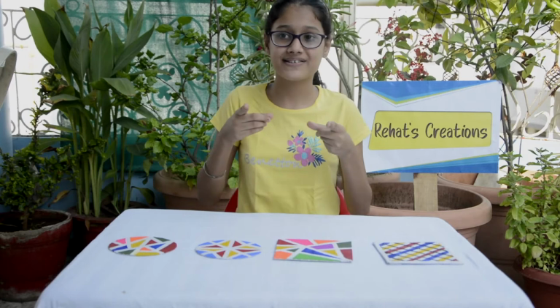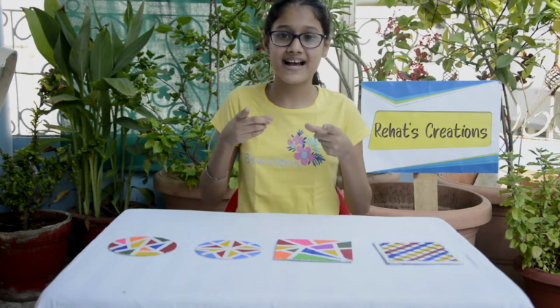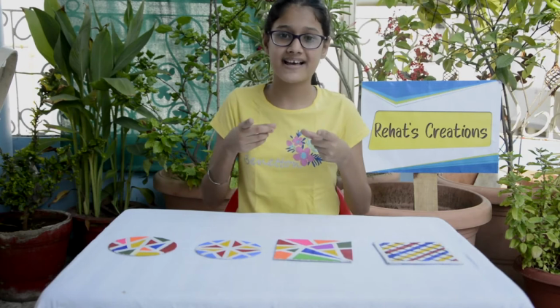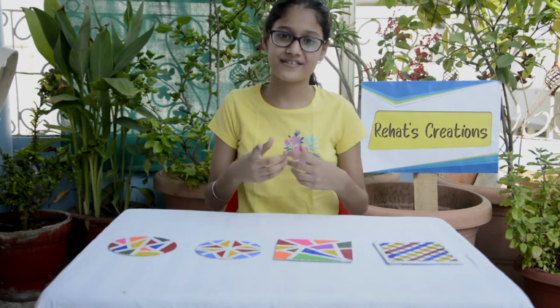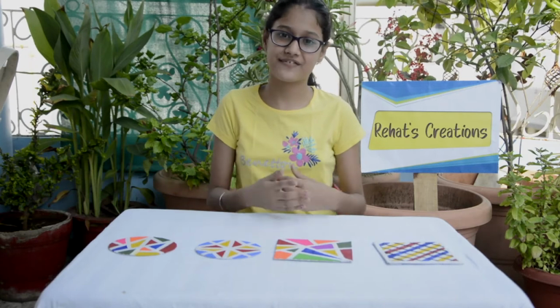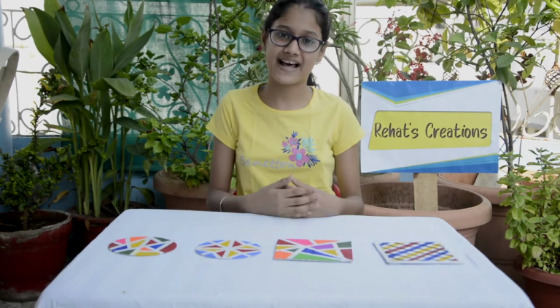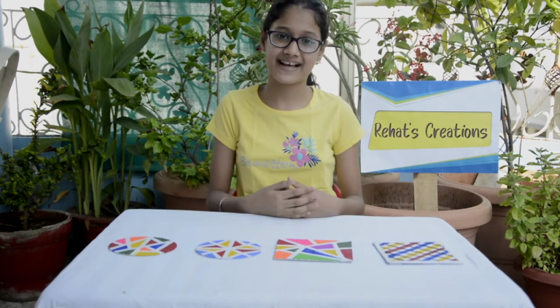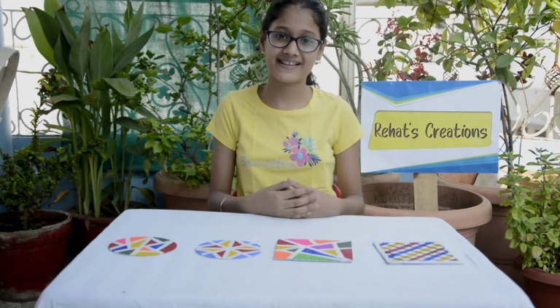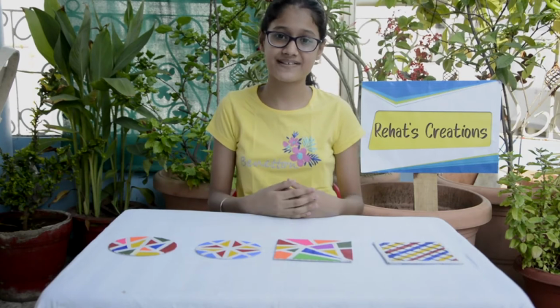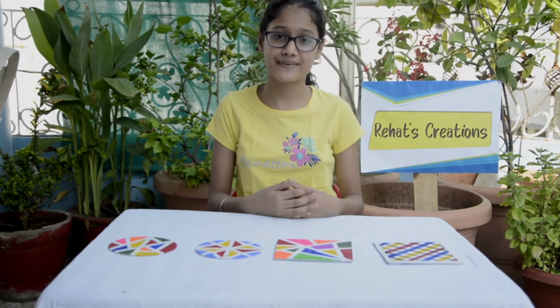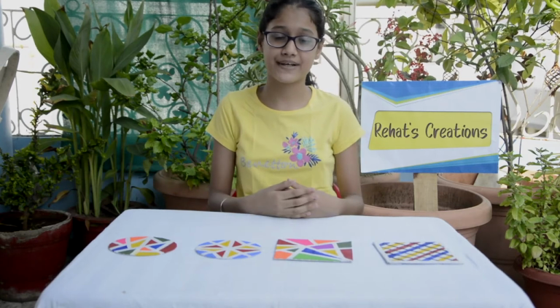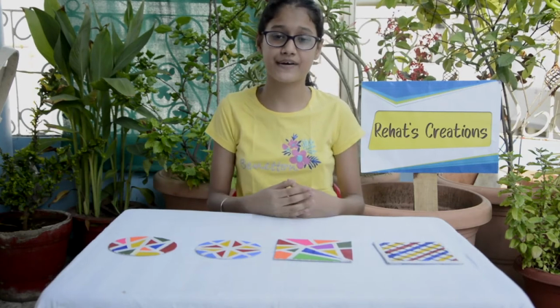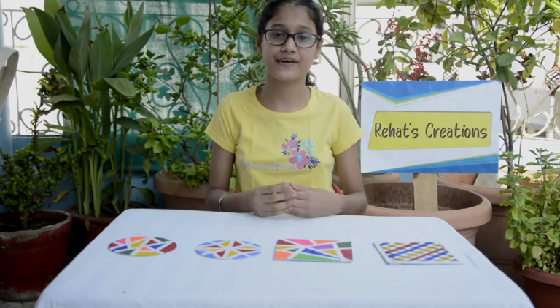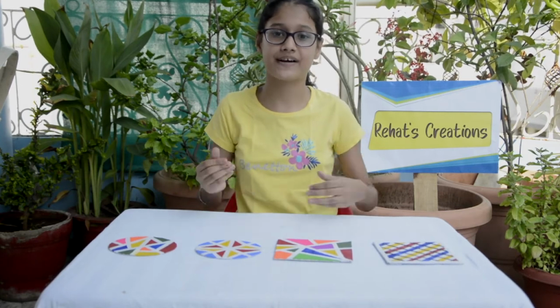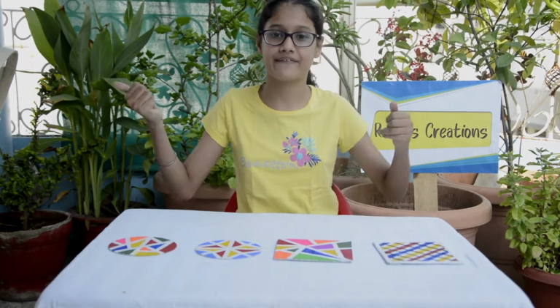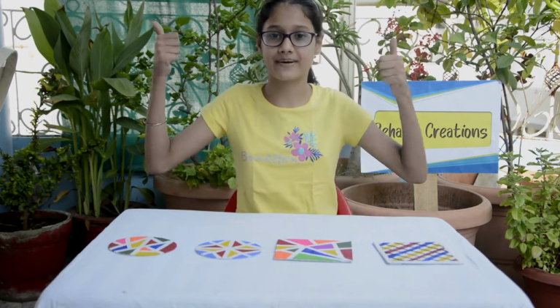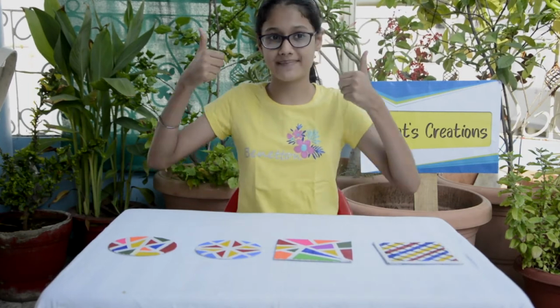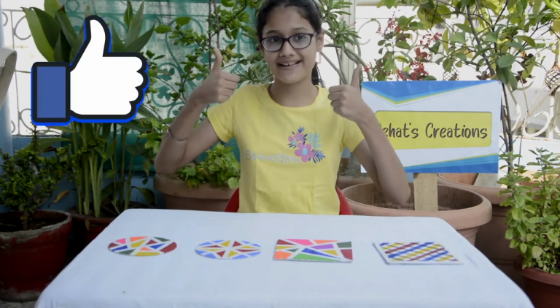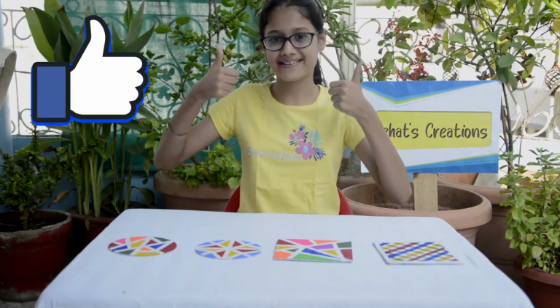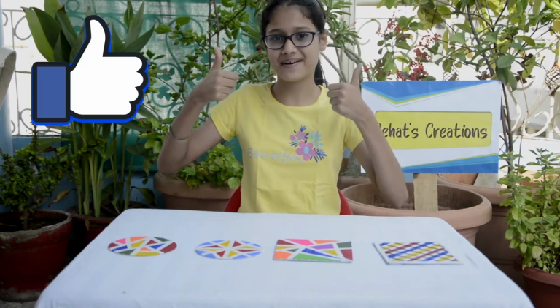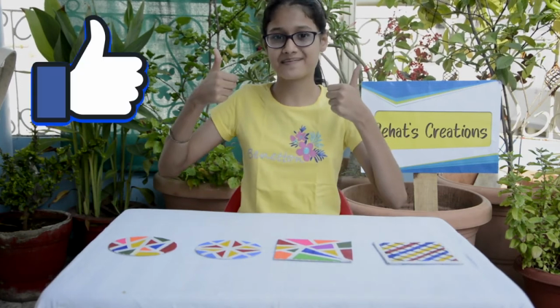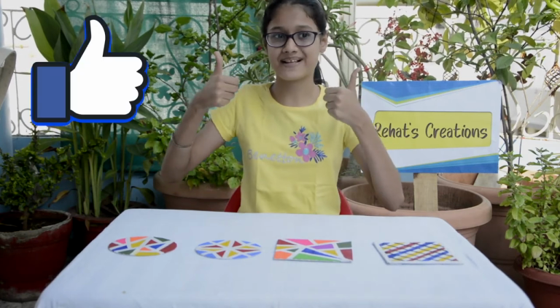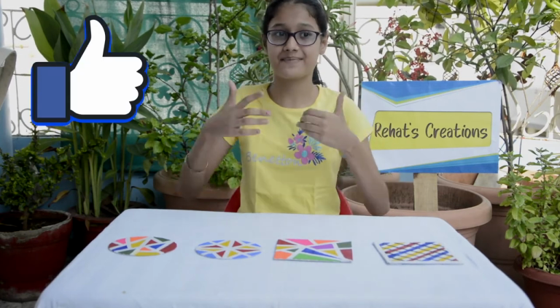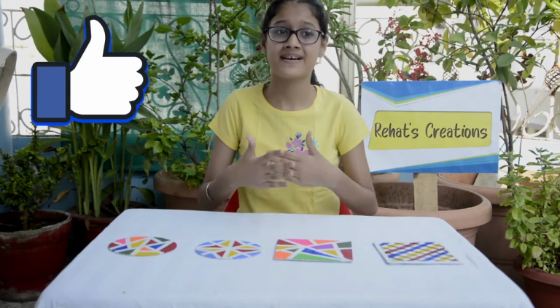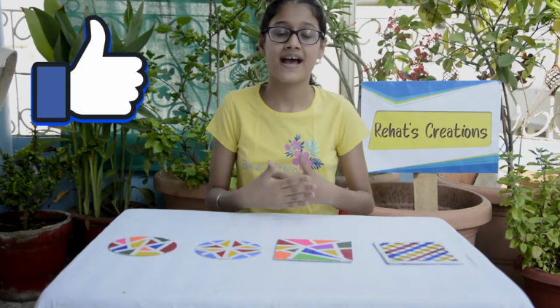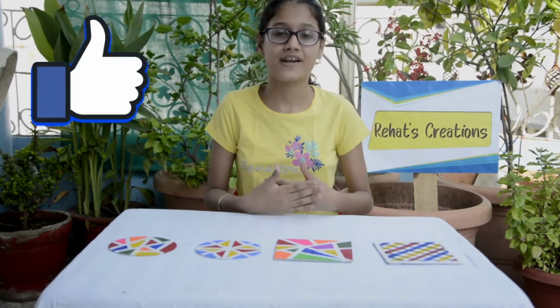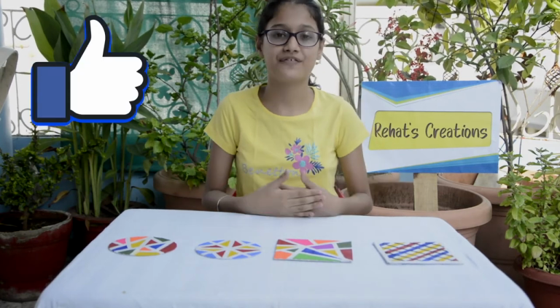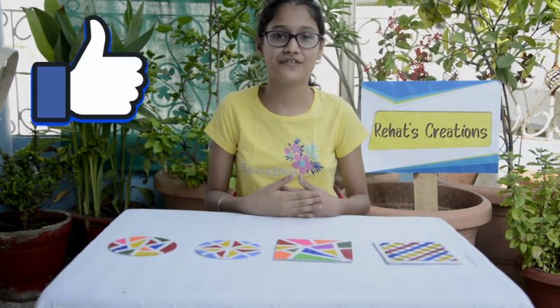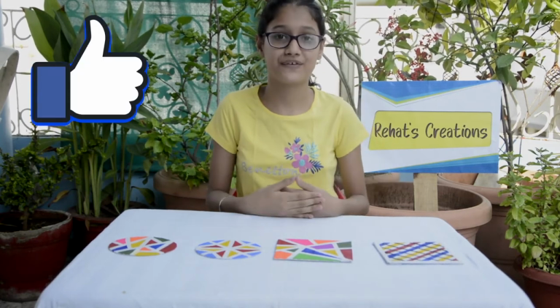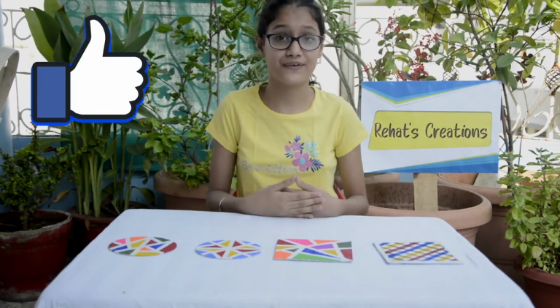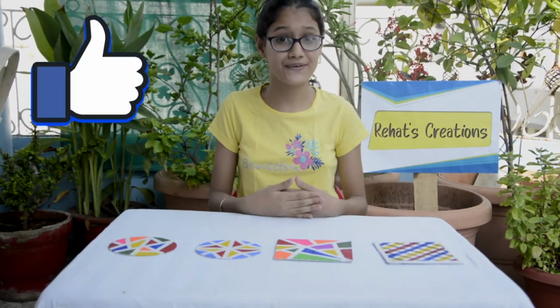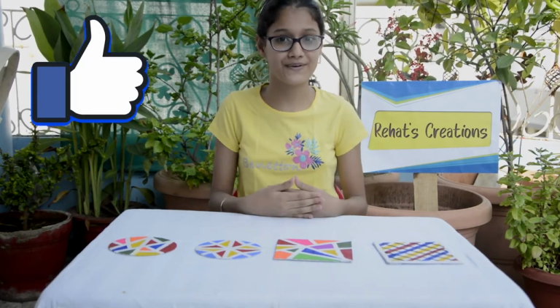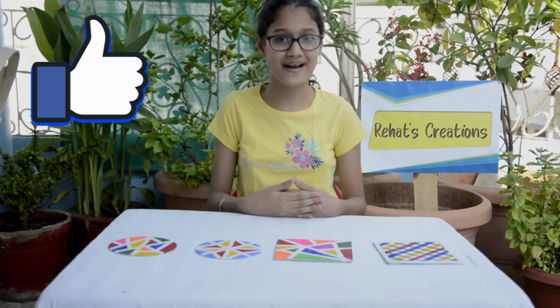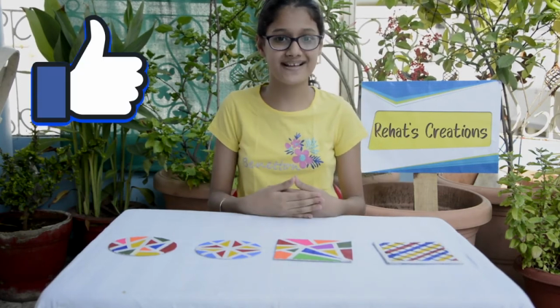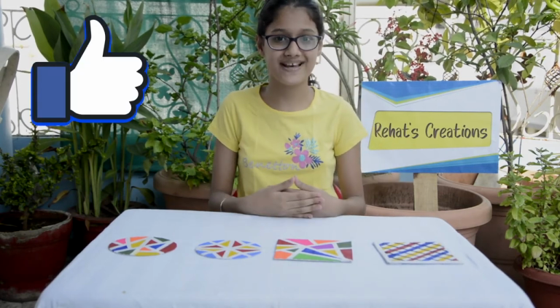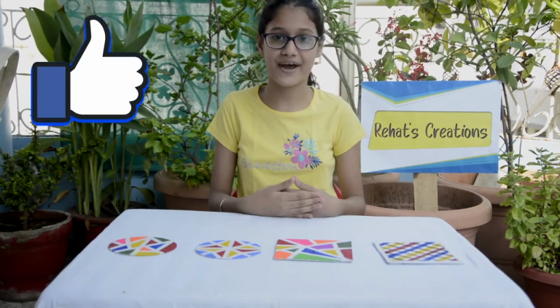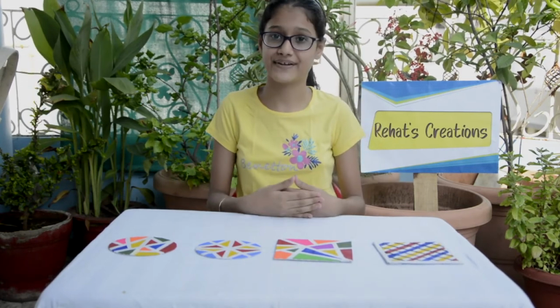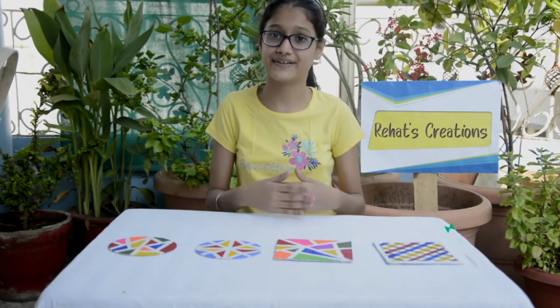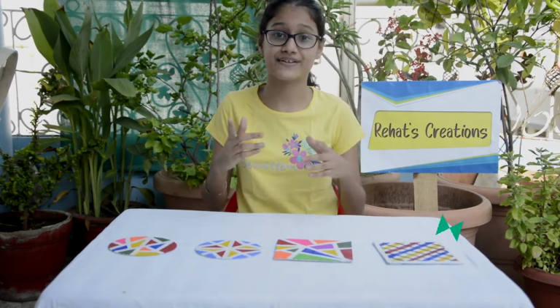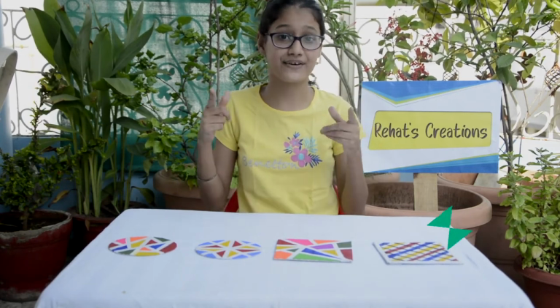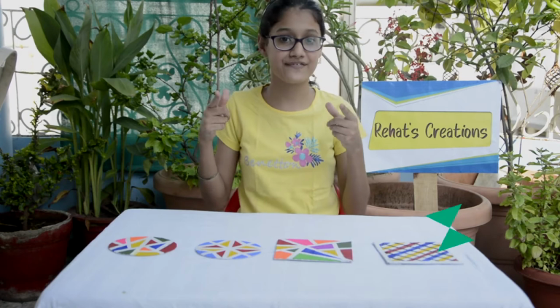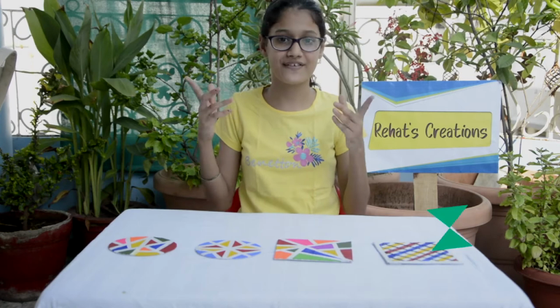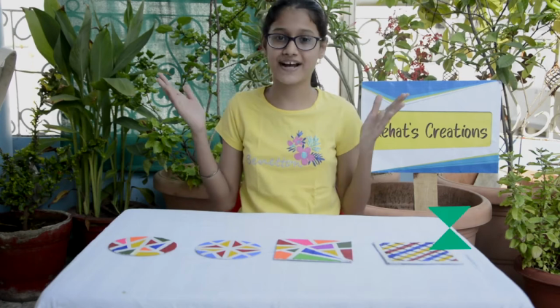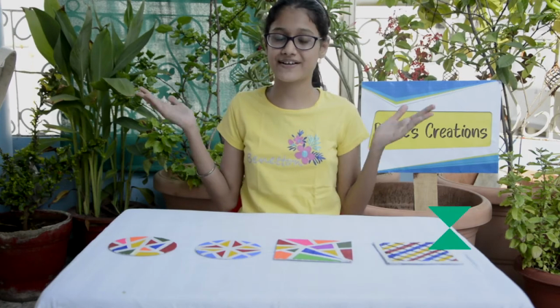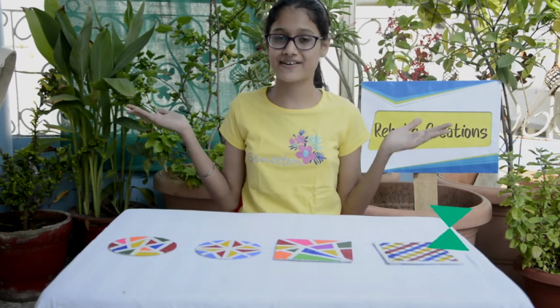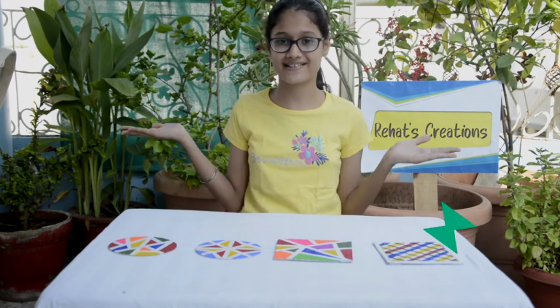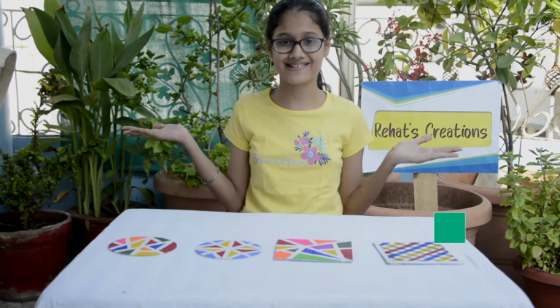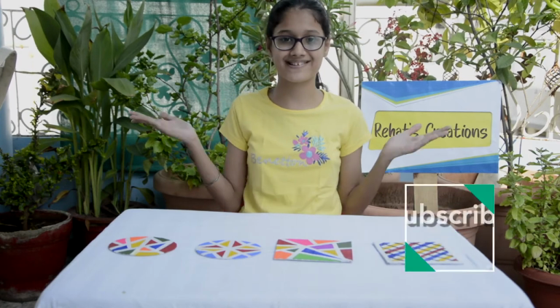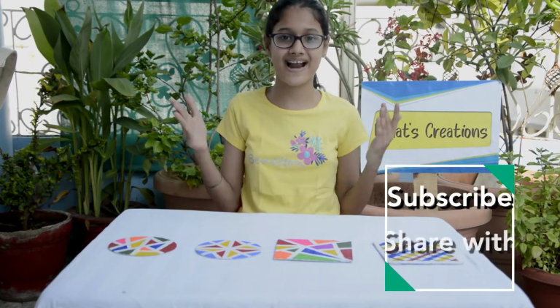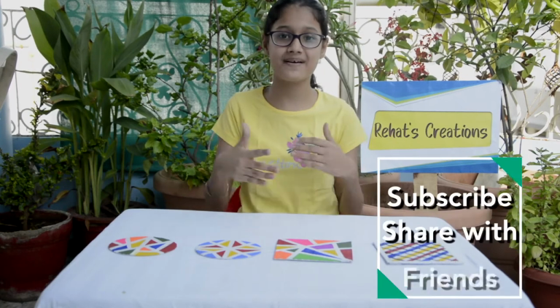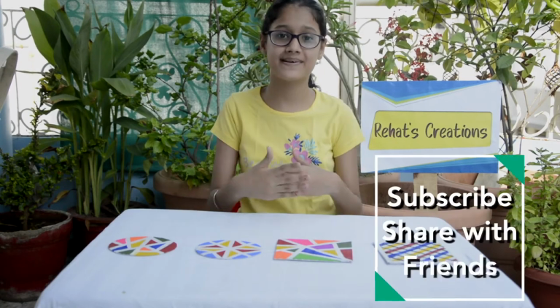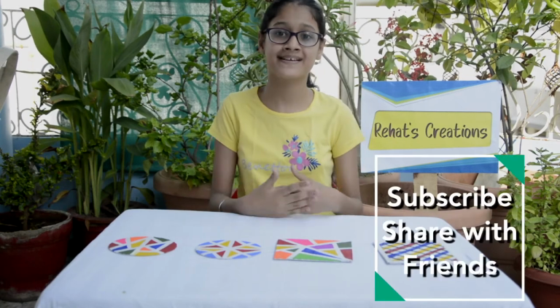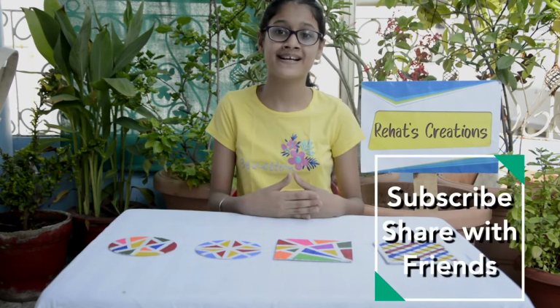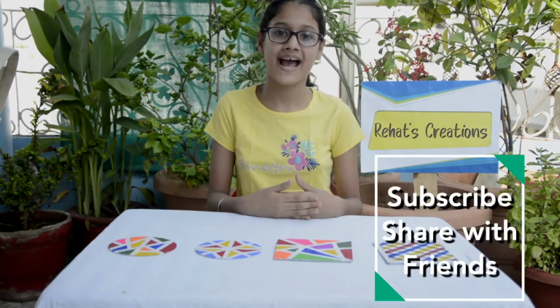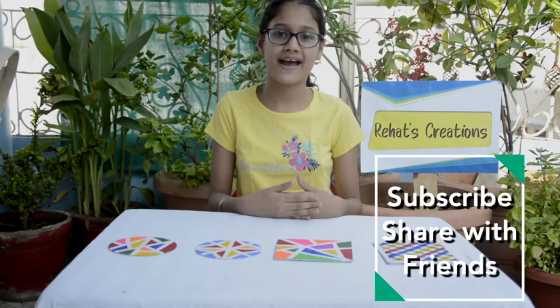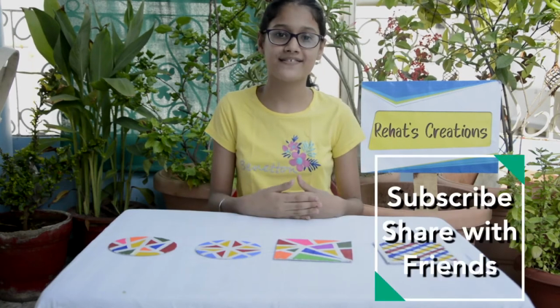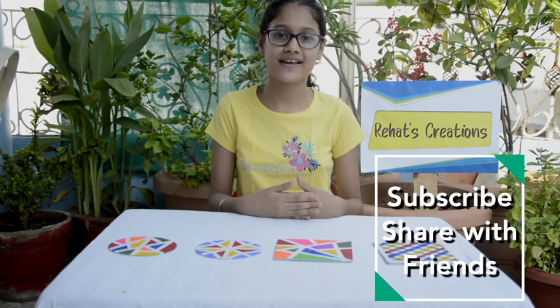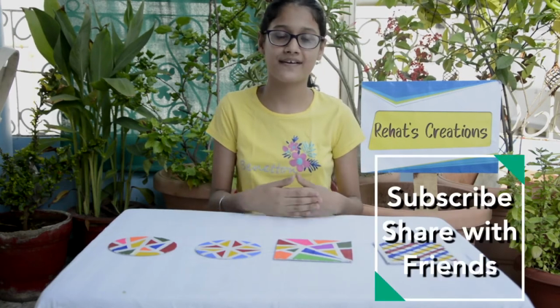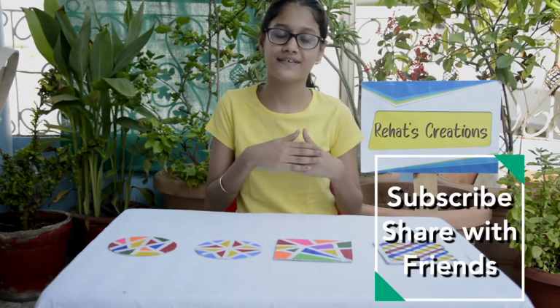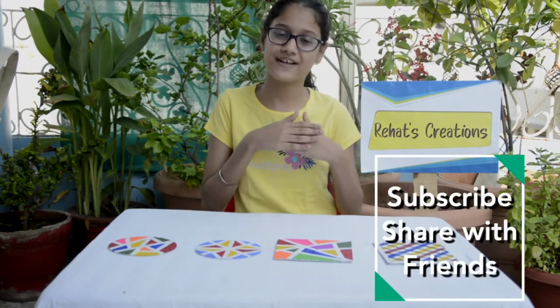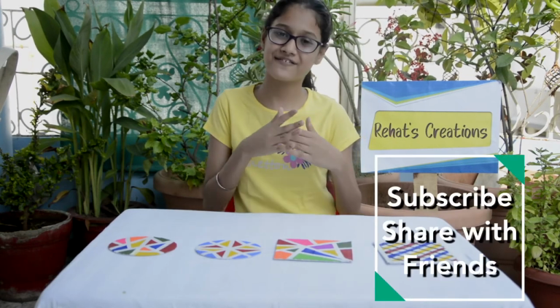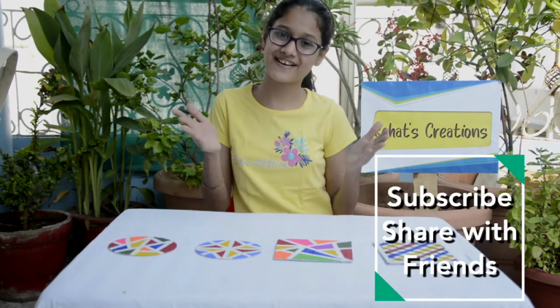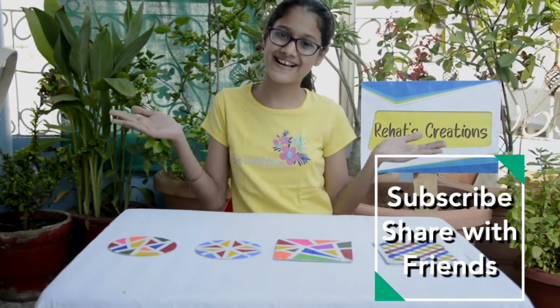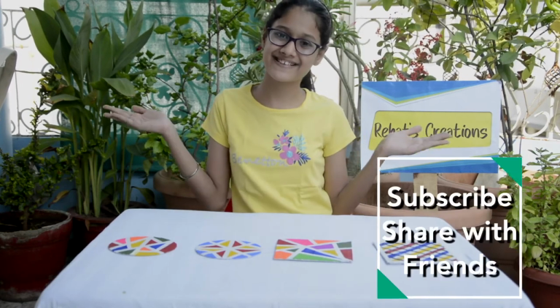So guys, if you like this video, give the big thumbs up and if you're new to my channel, don't forget to subscribe and share with your friends.